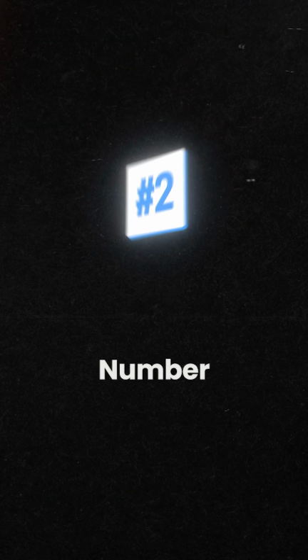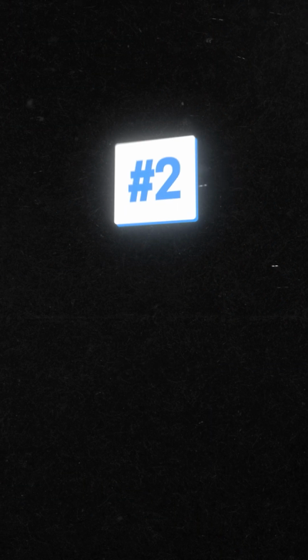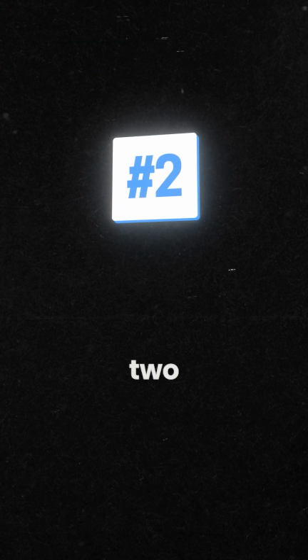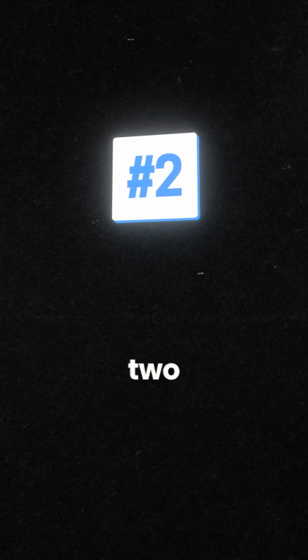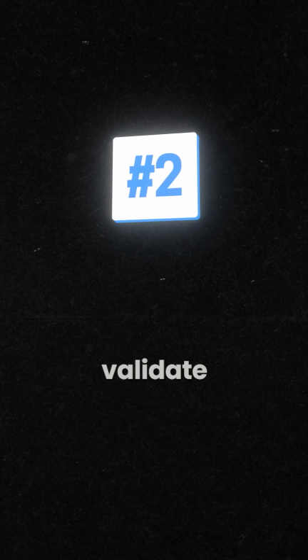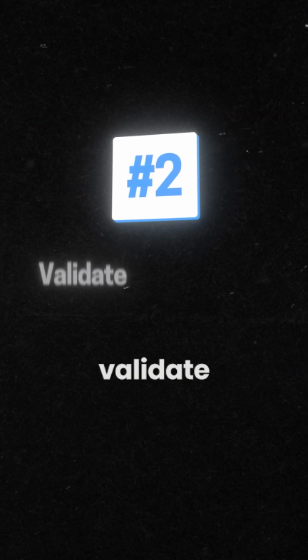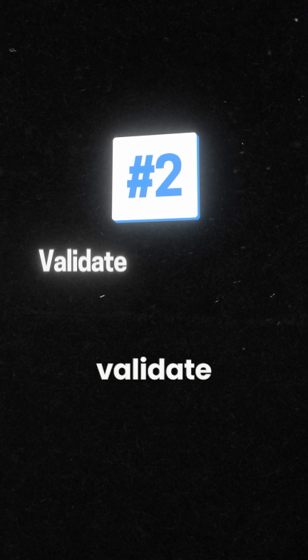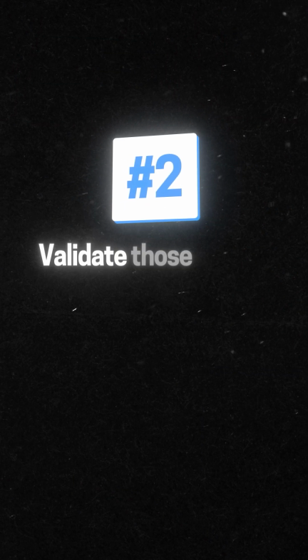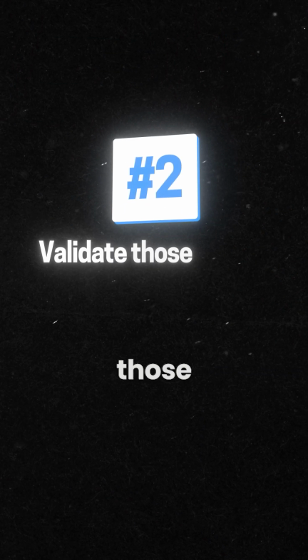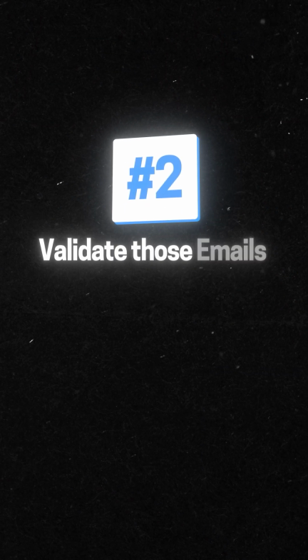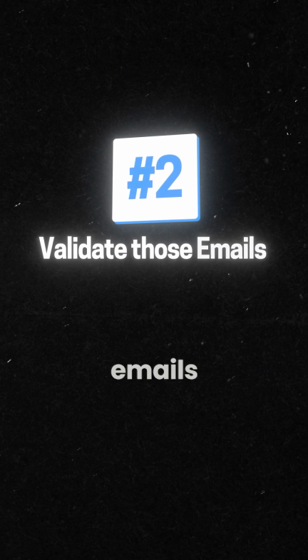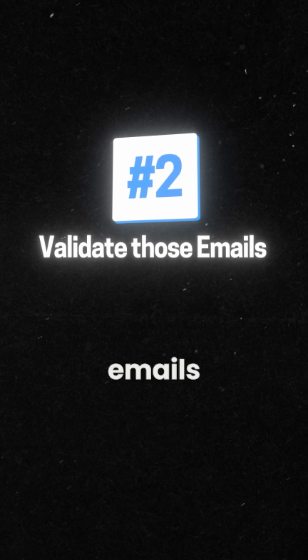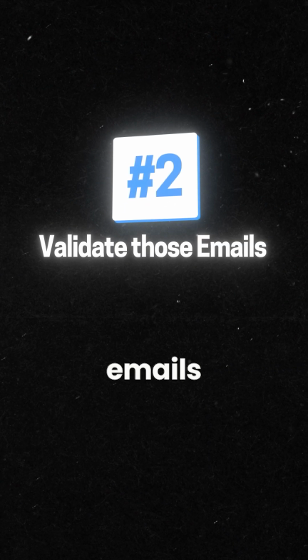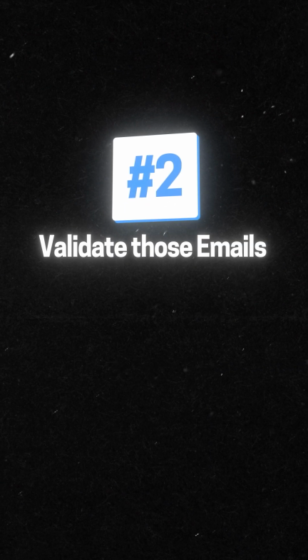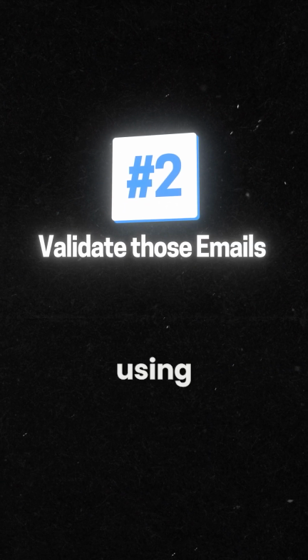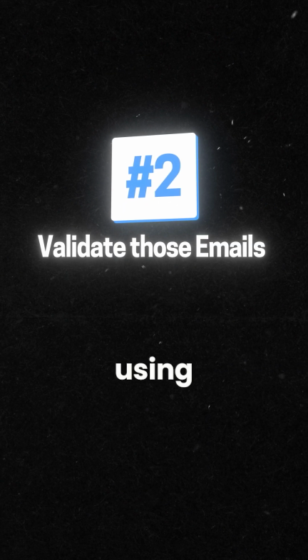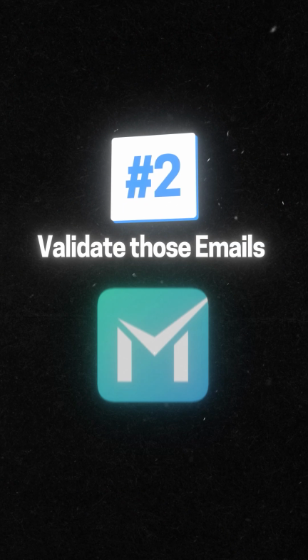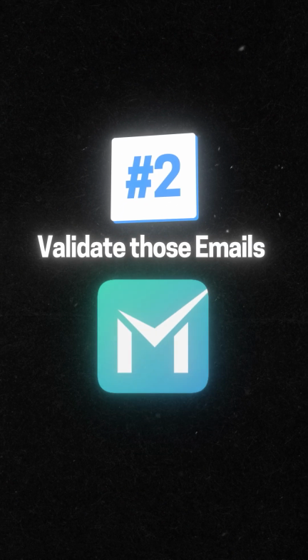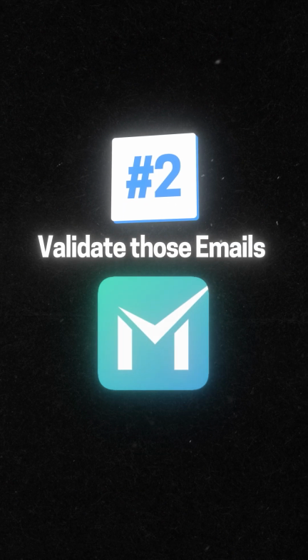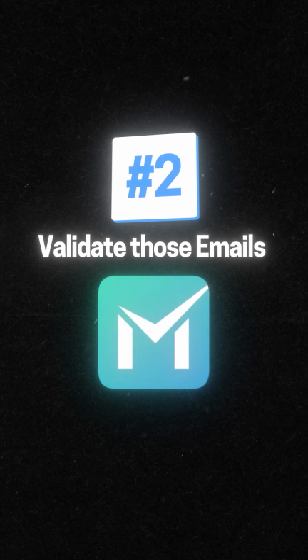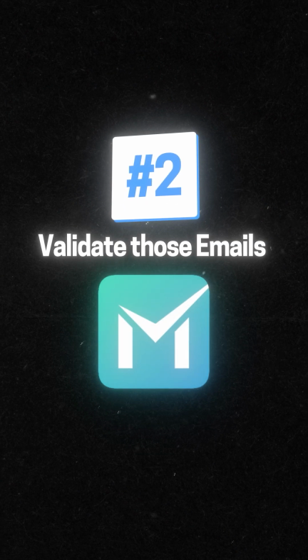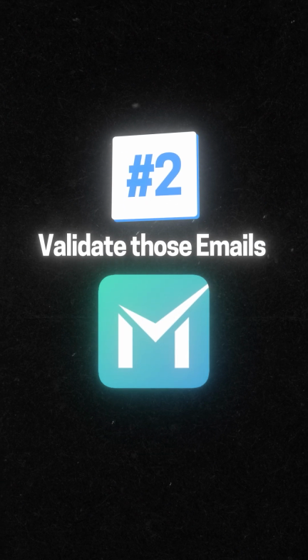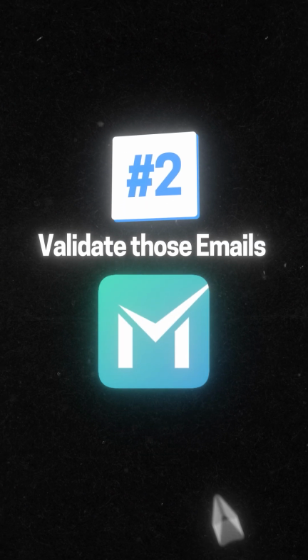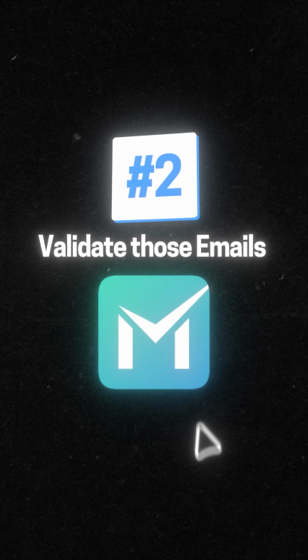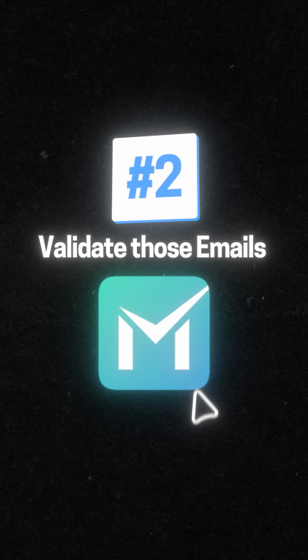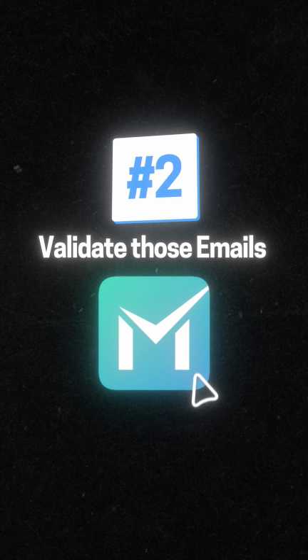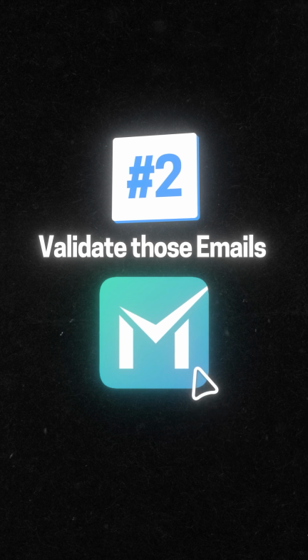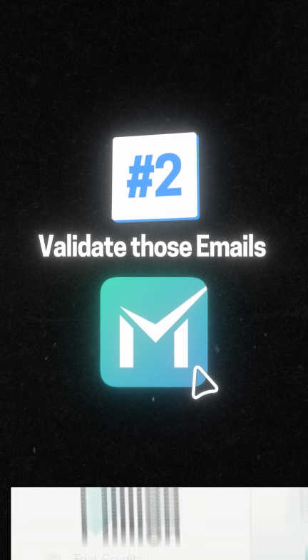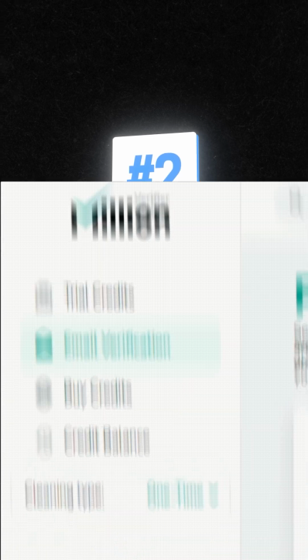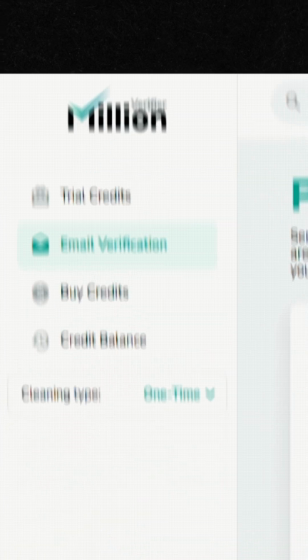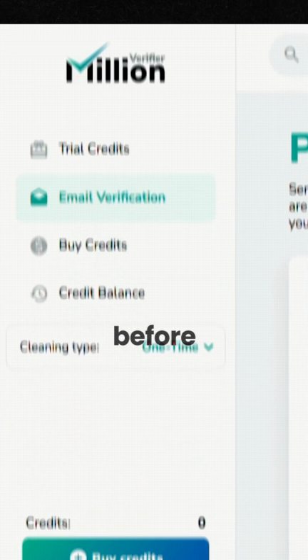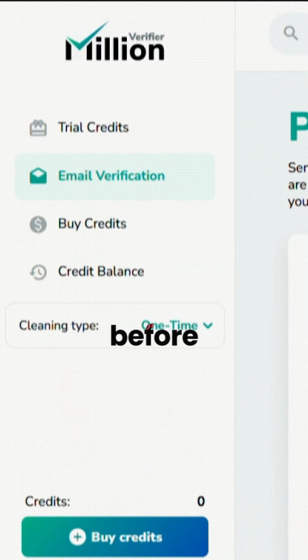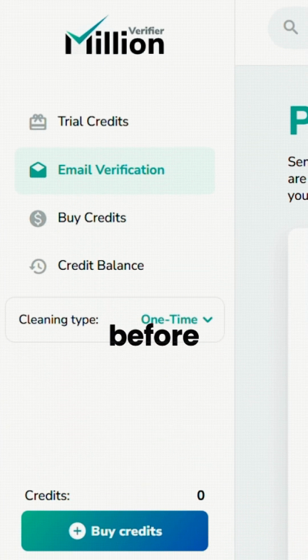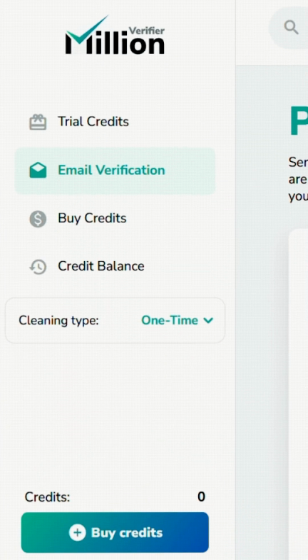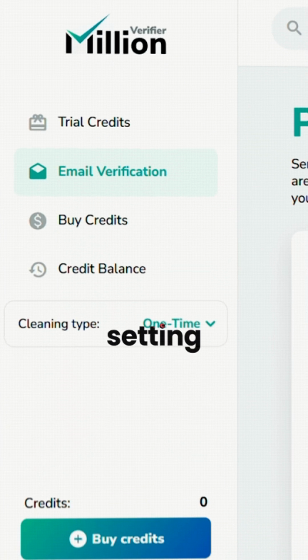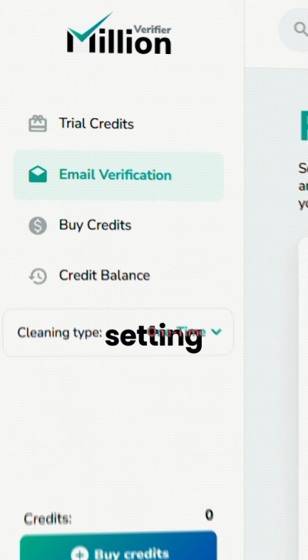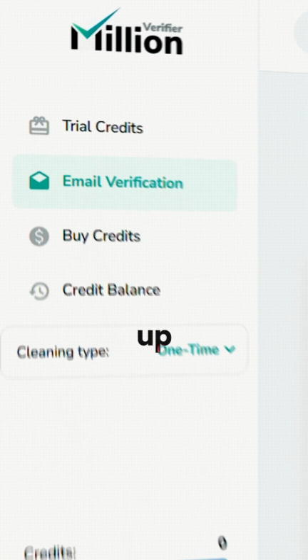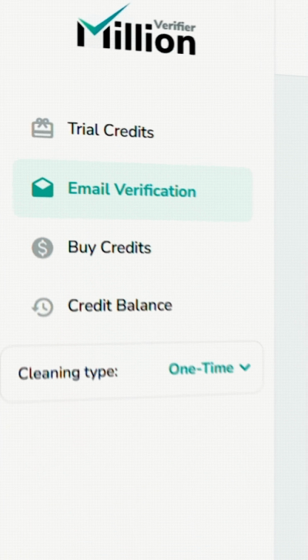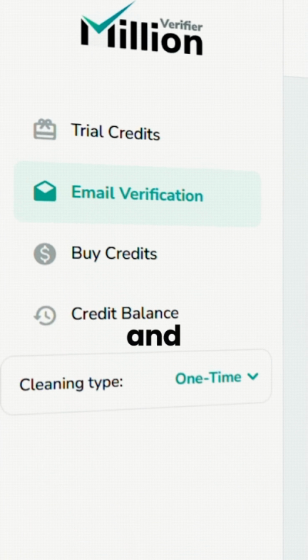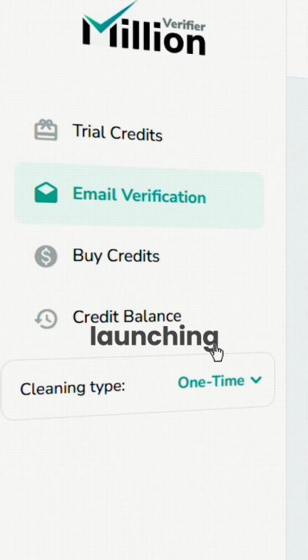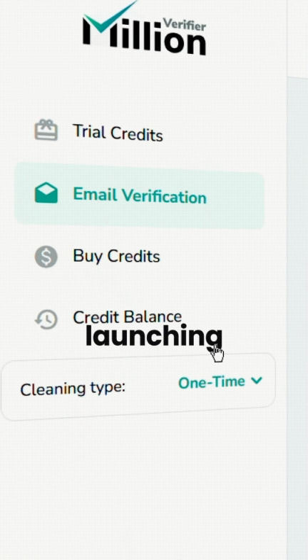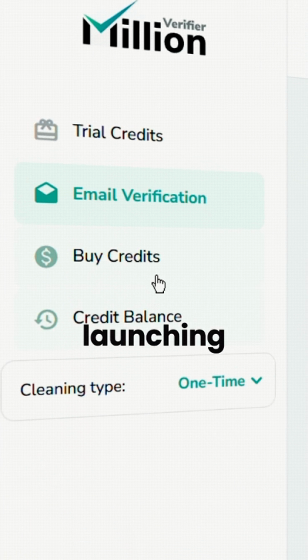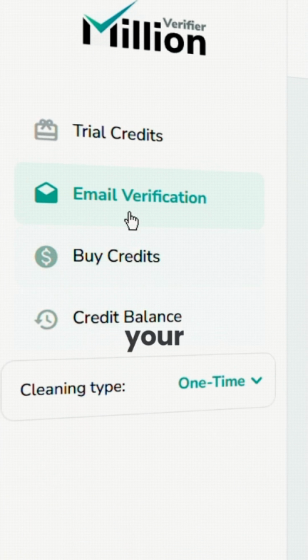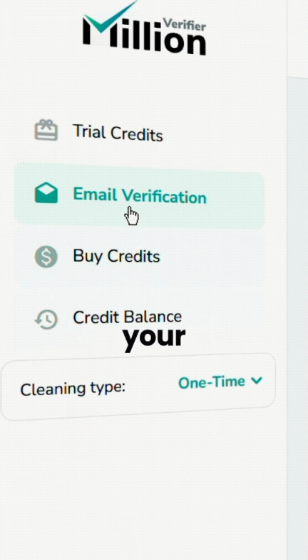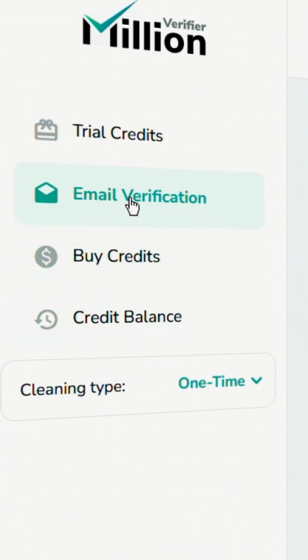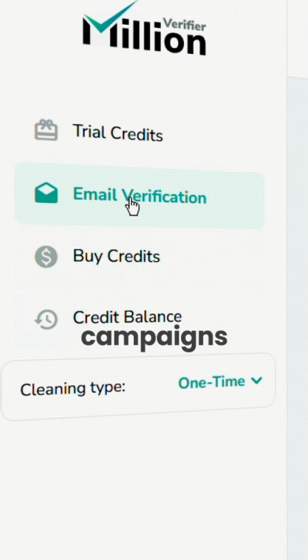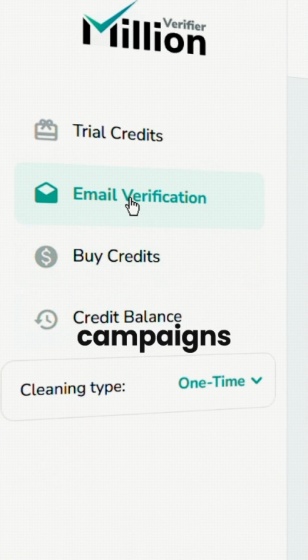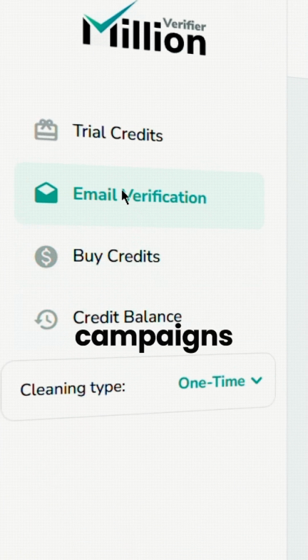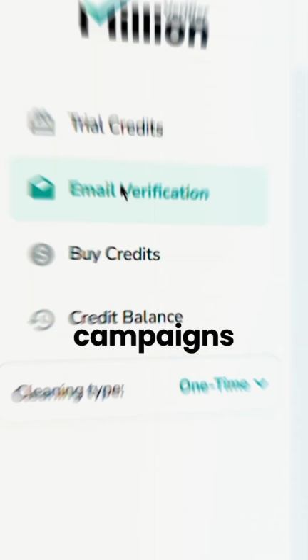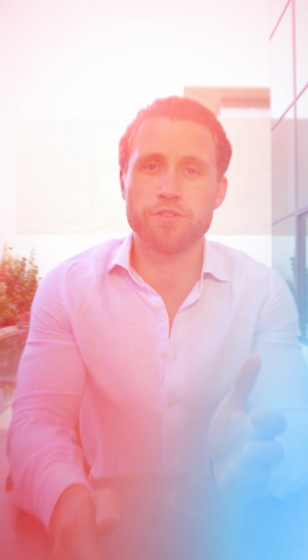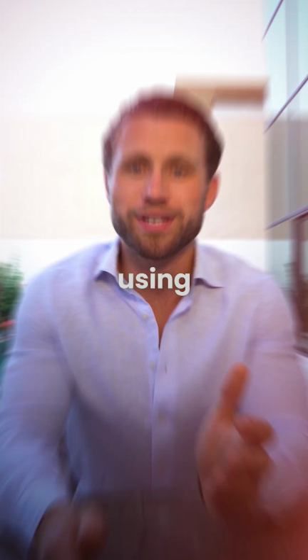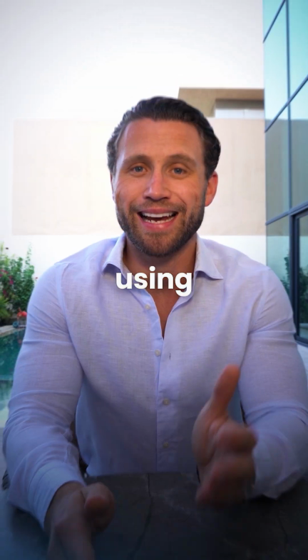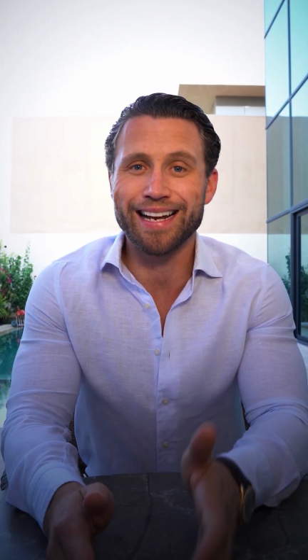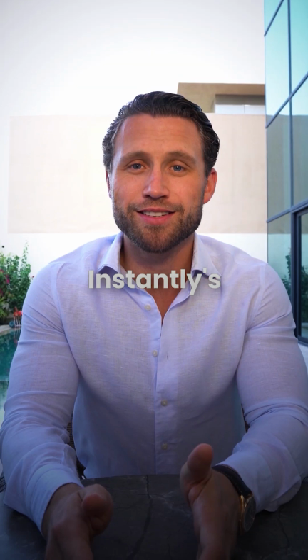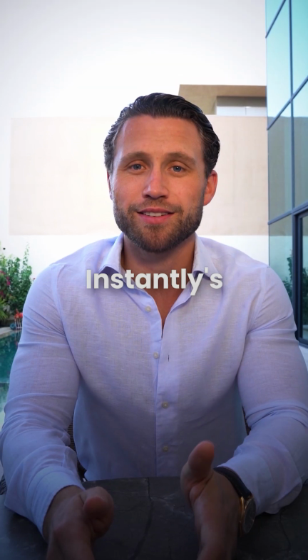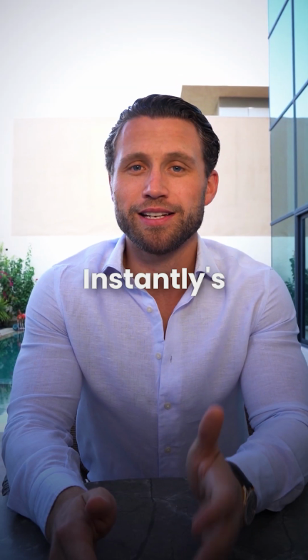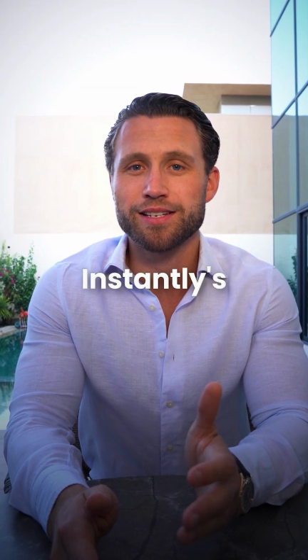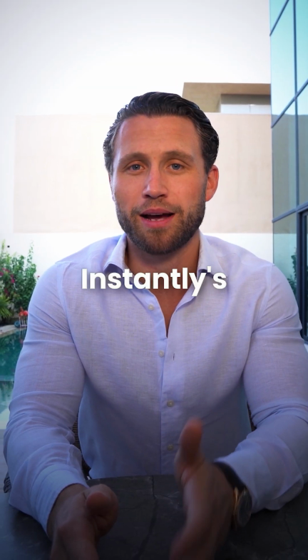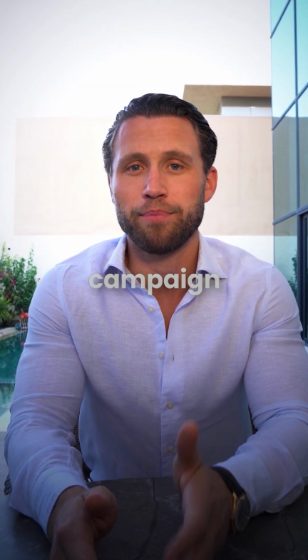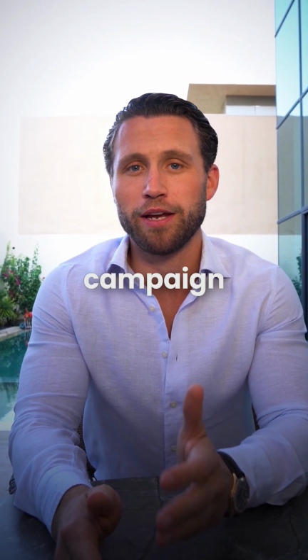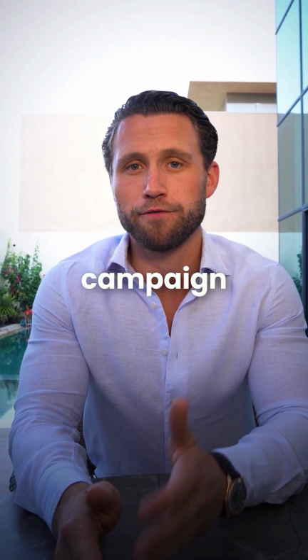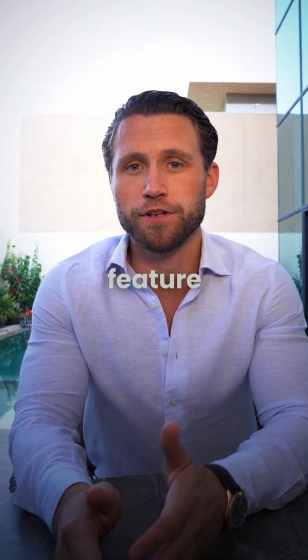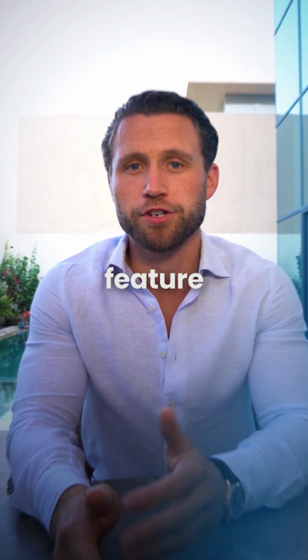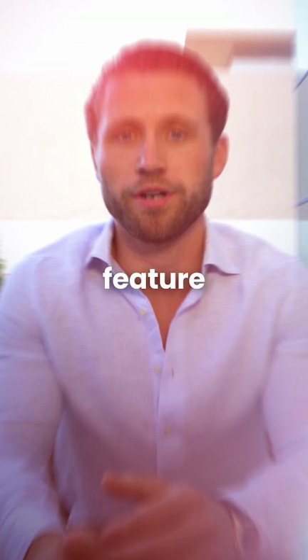Number two, validate those emails using millionverifier.com before setting up and launching your campaigns using Instantly's campaign feature.